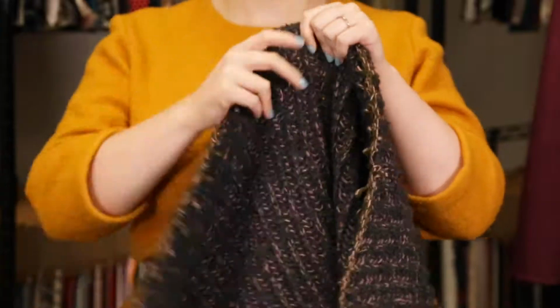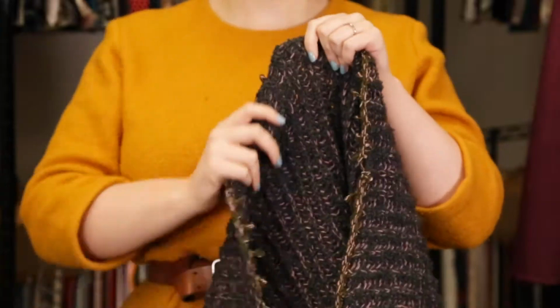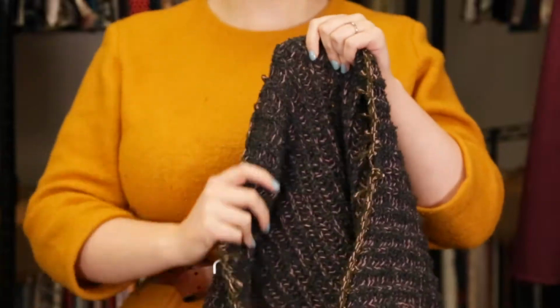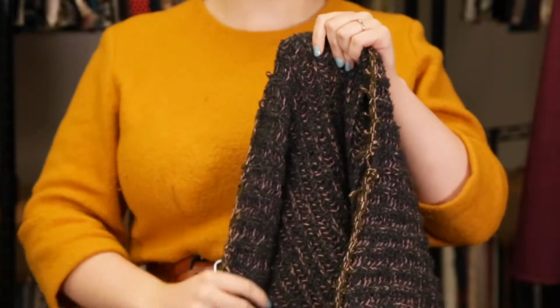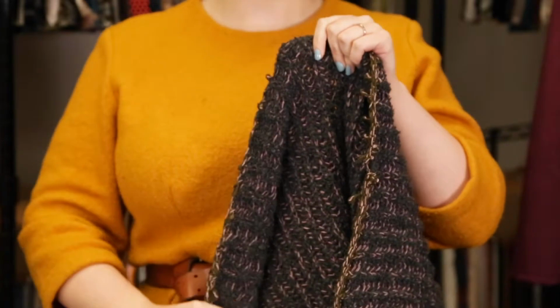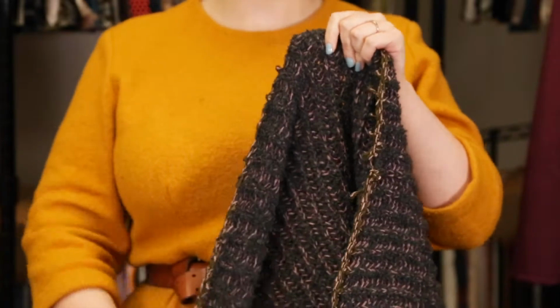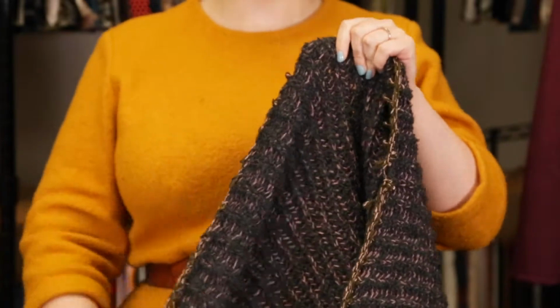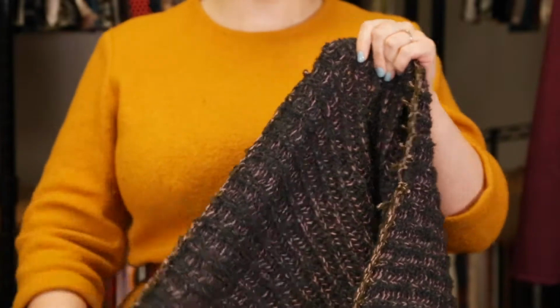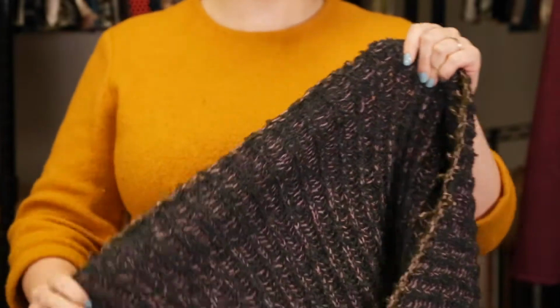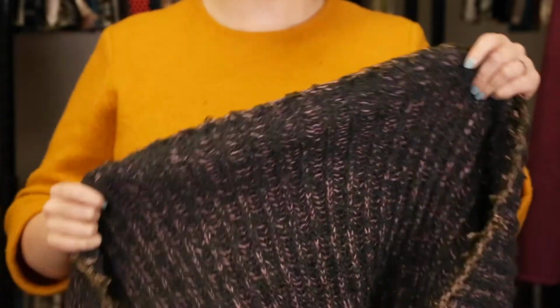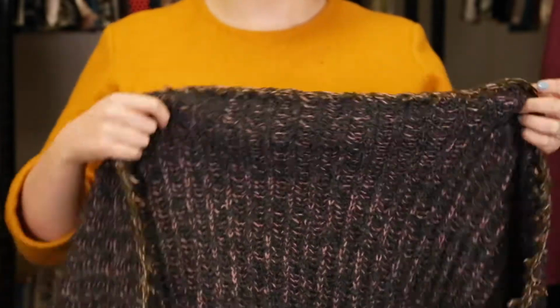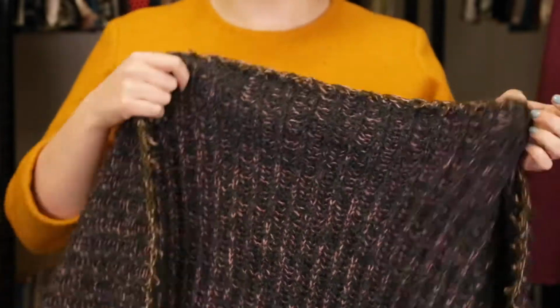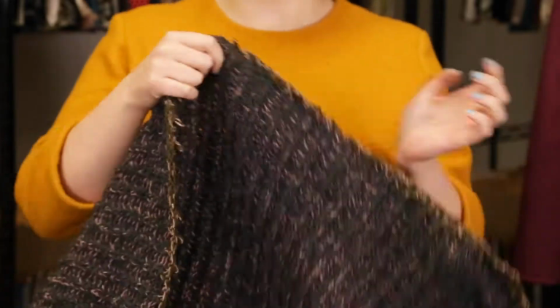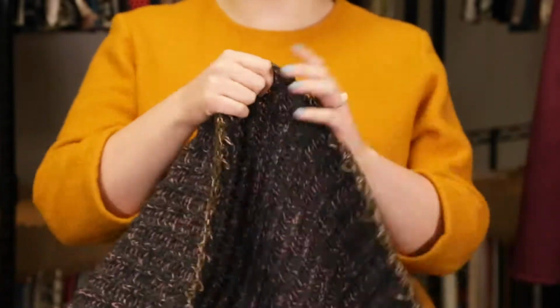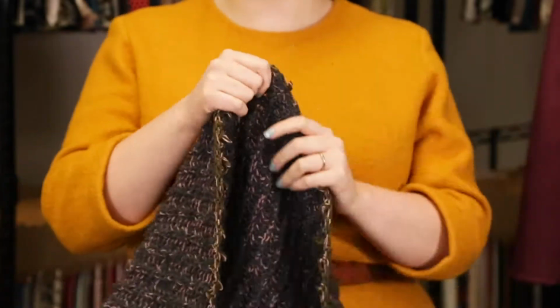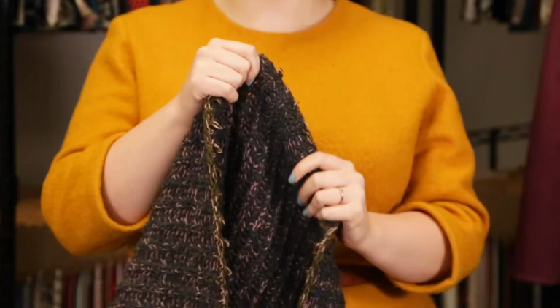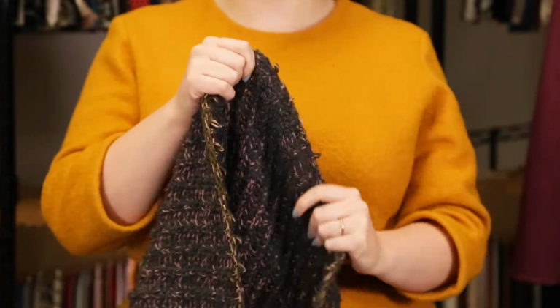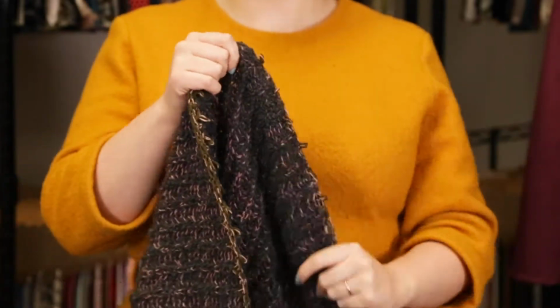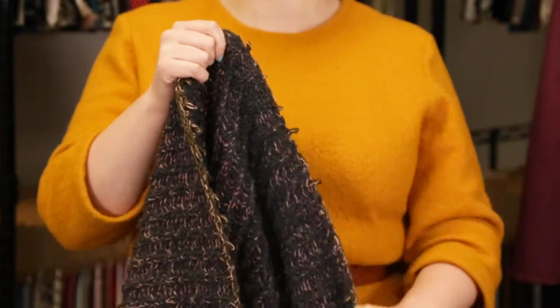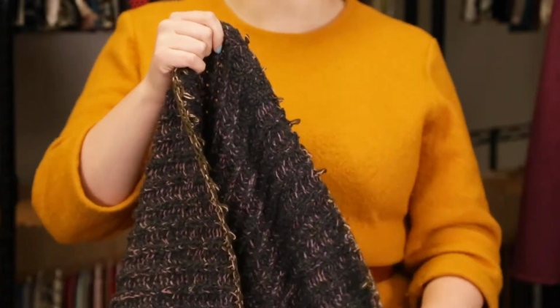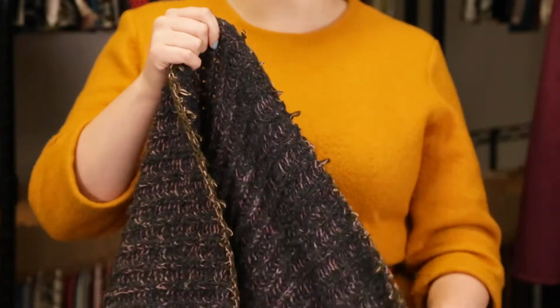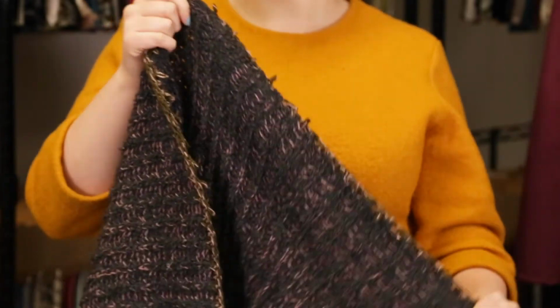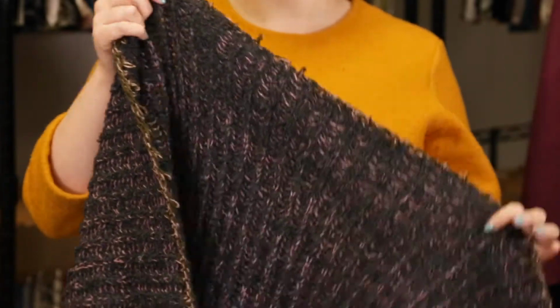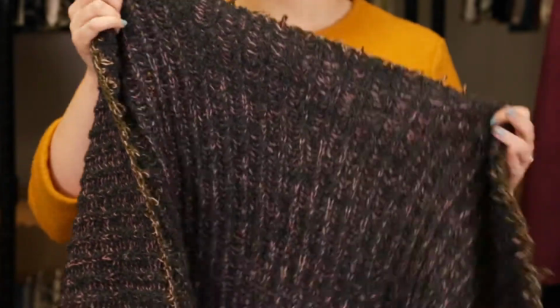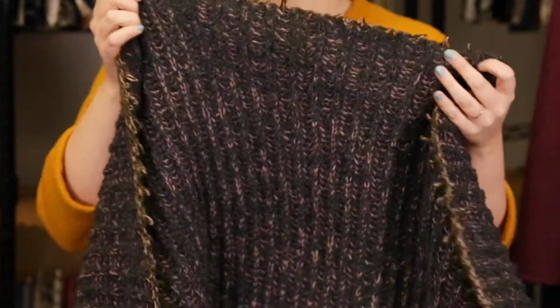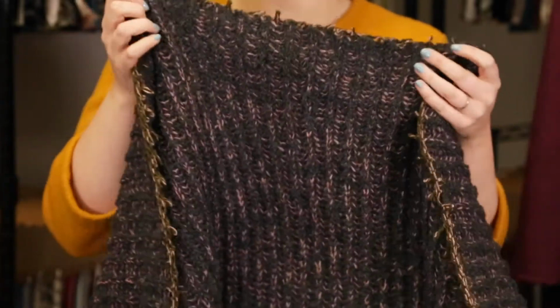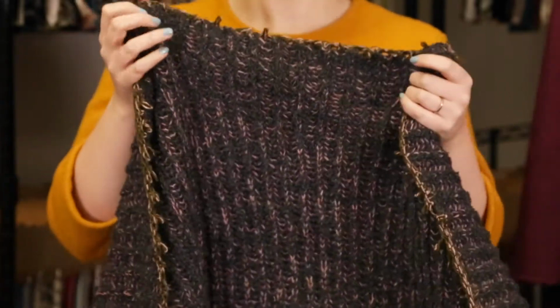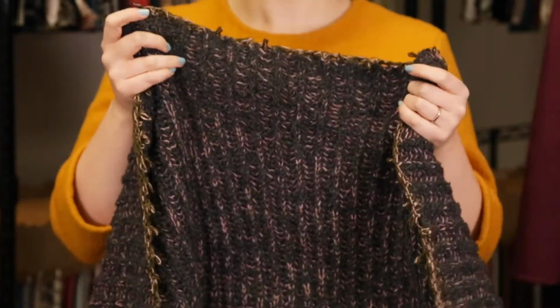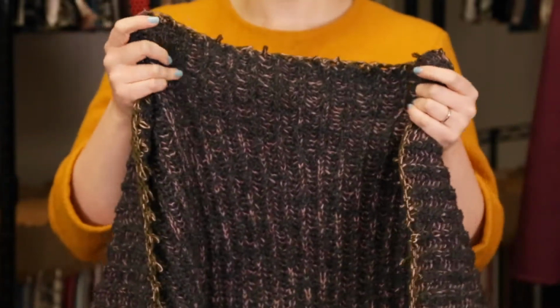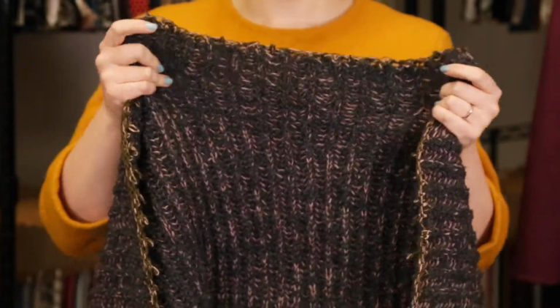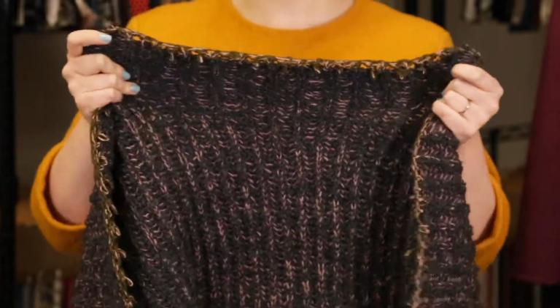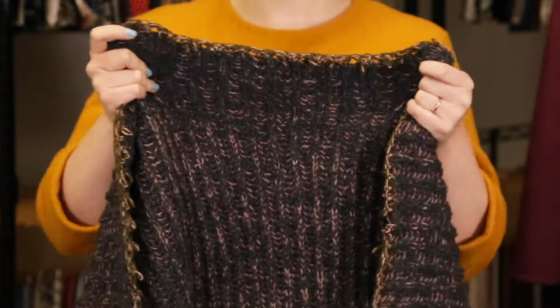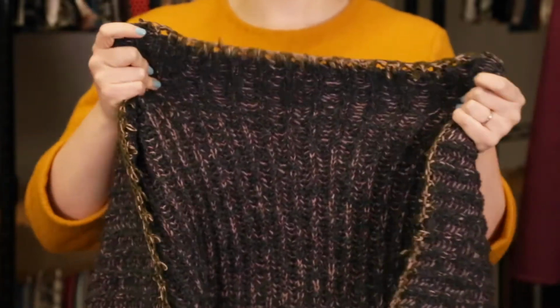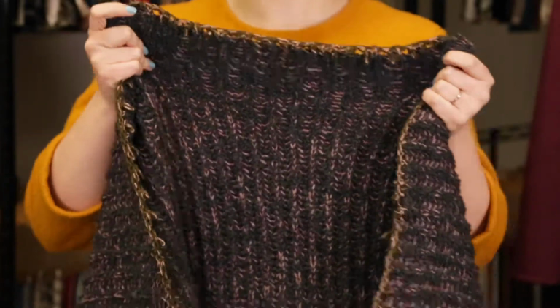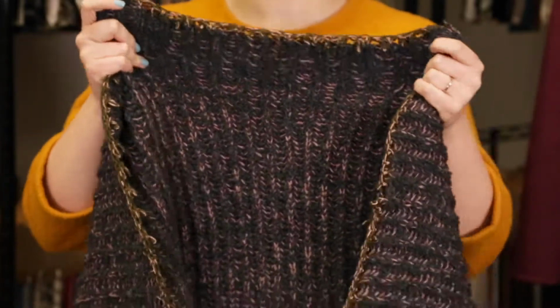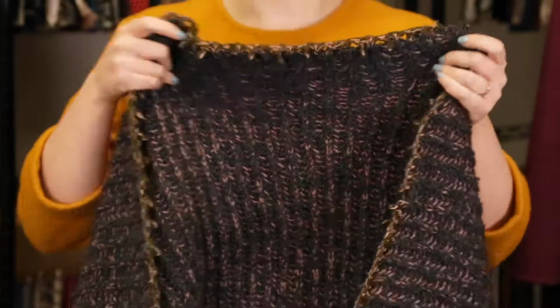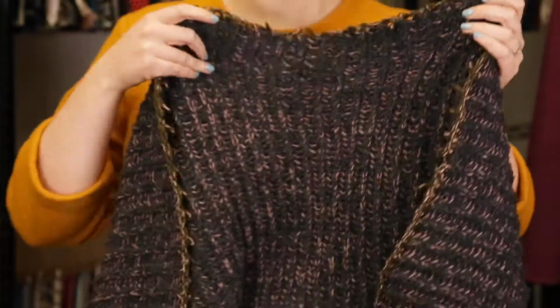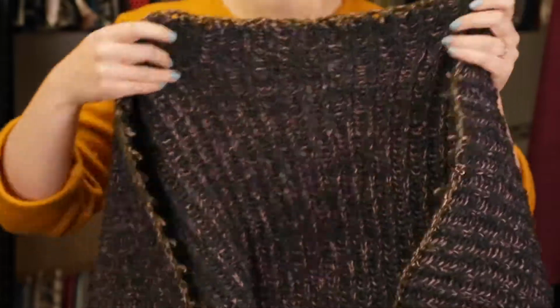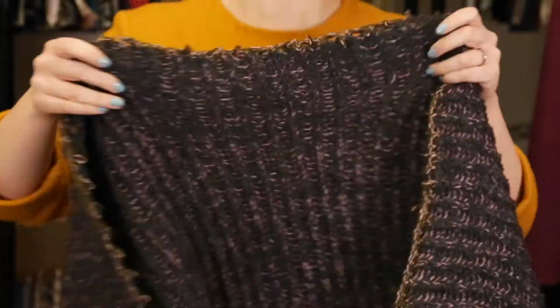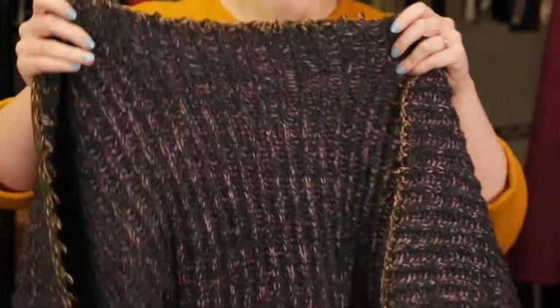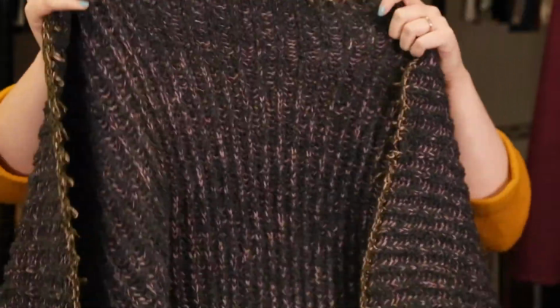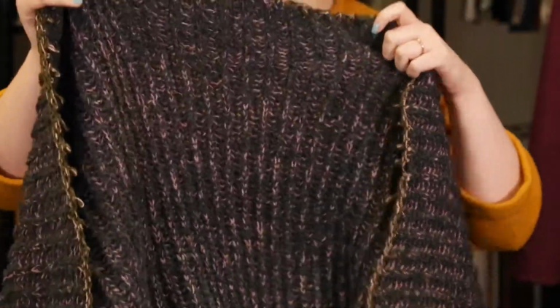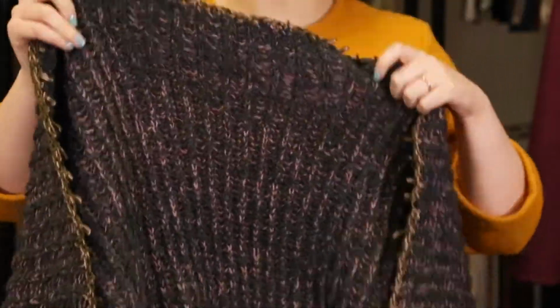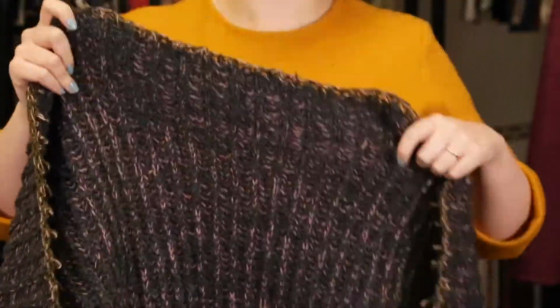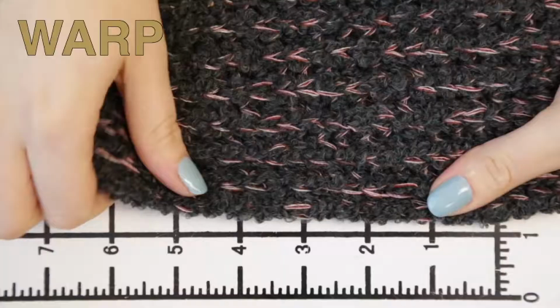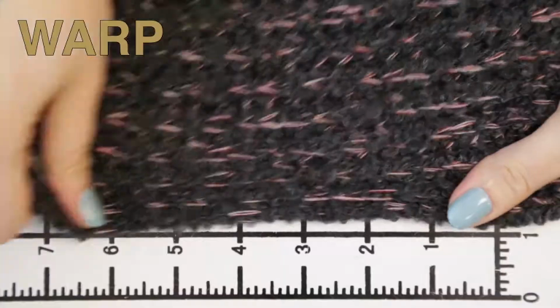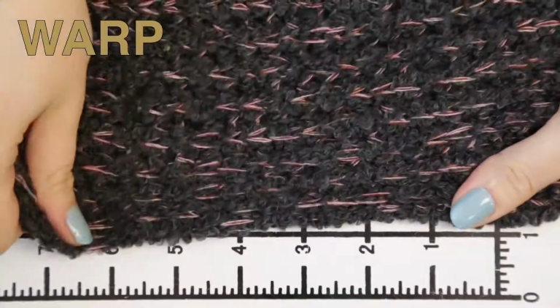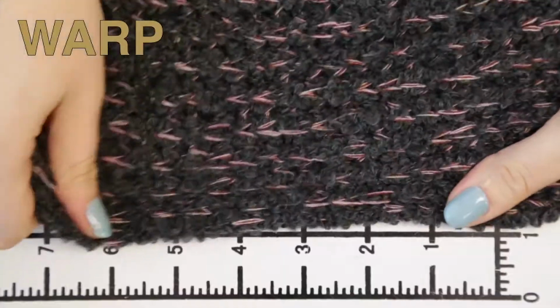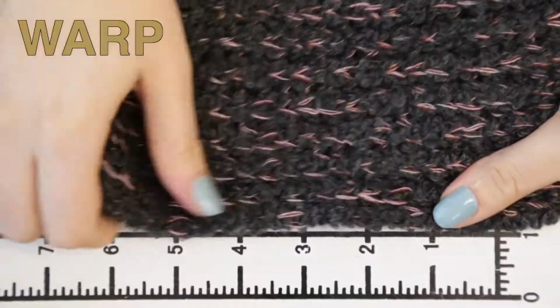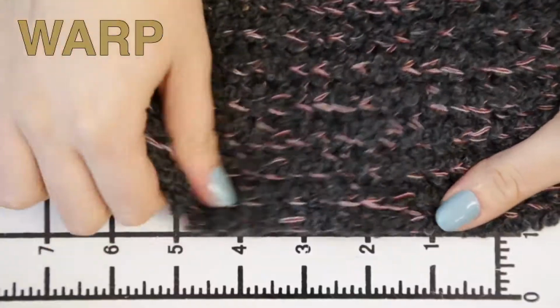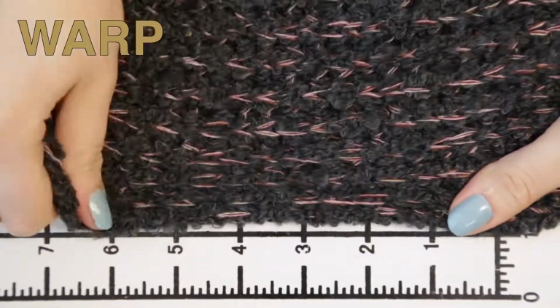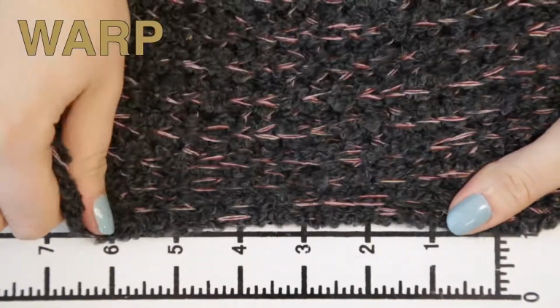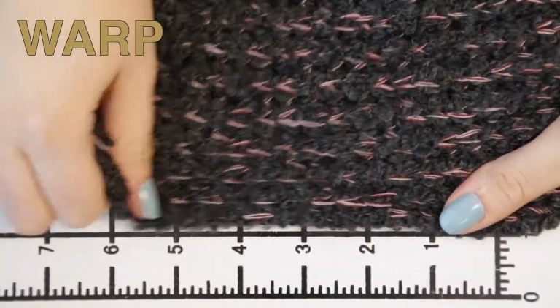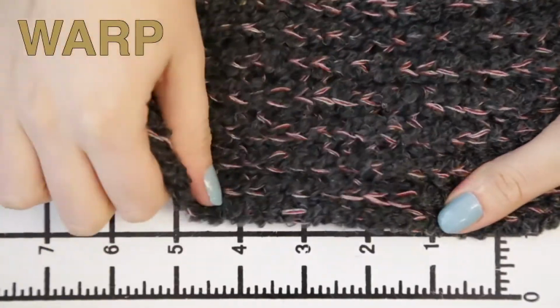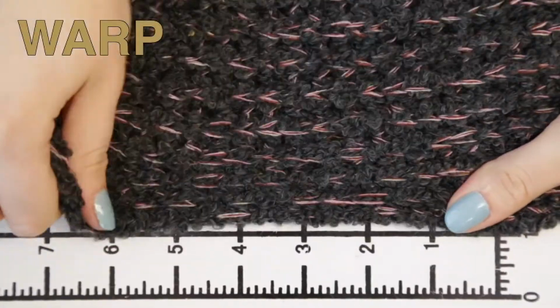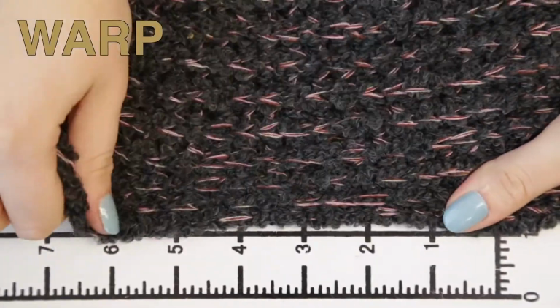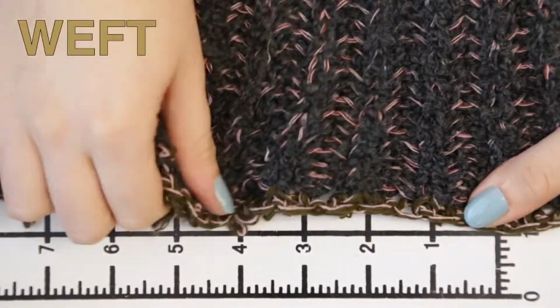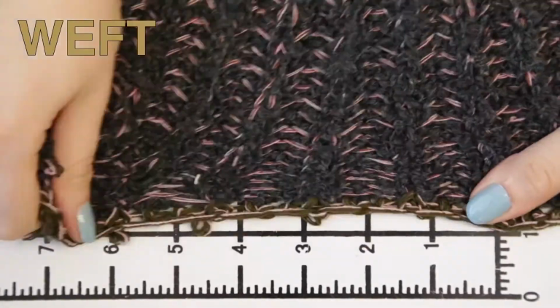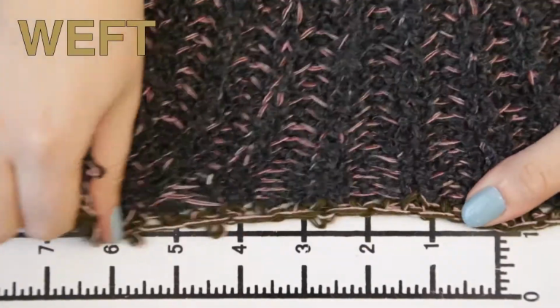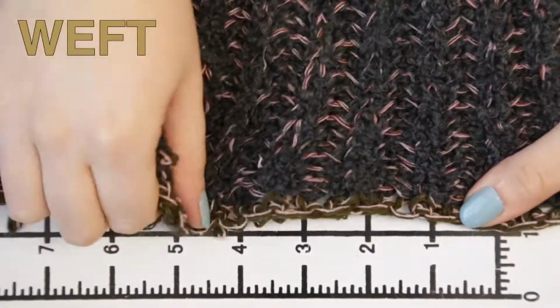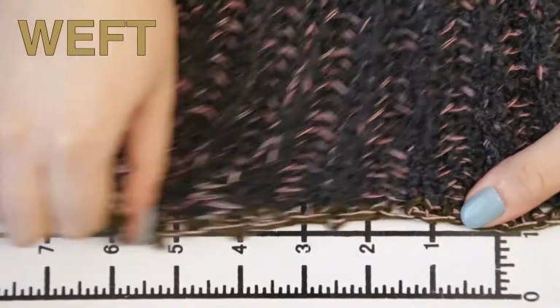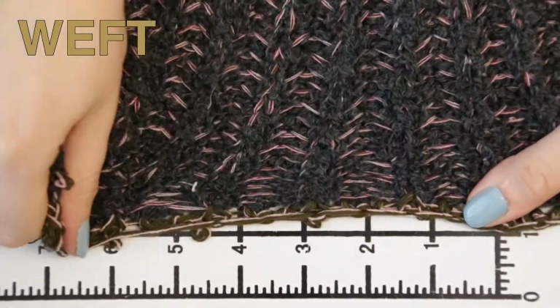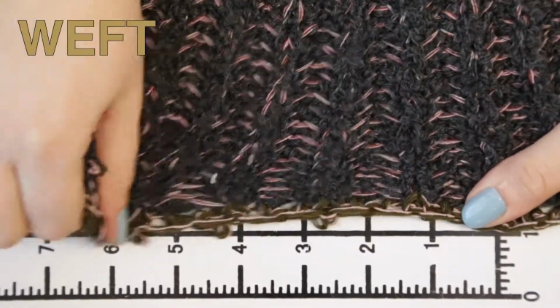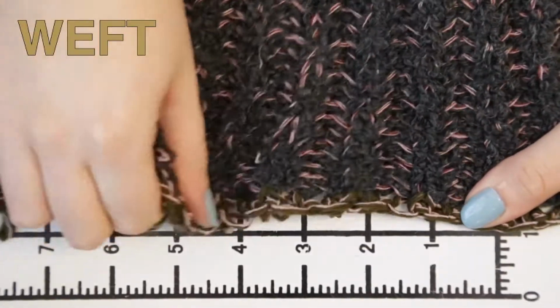This product has a soft, arid hand, has a lot of texture, features no stretch, and is mostly opaque.